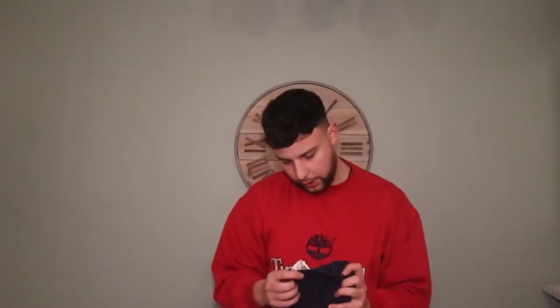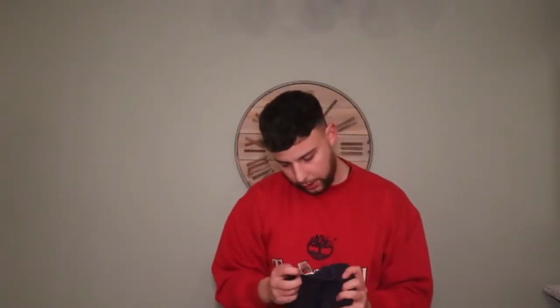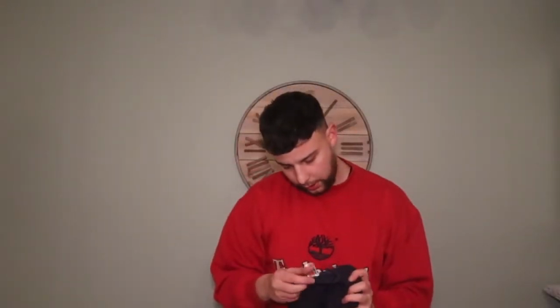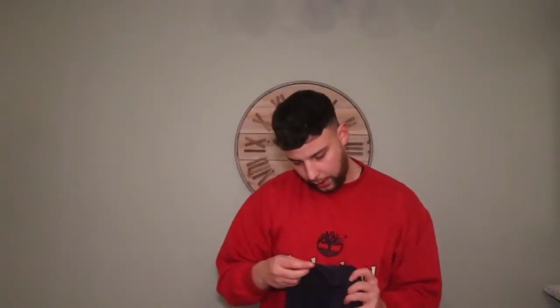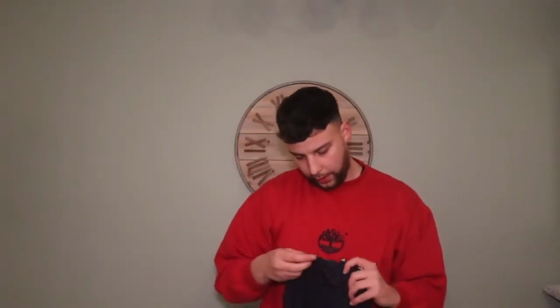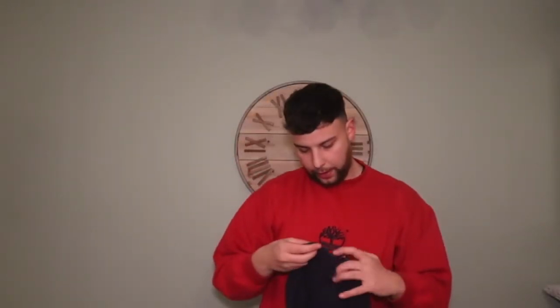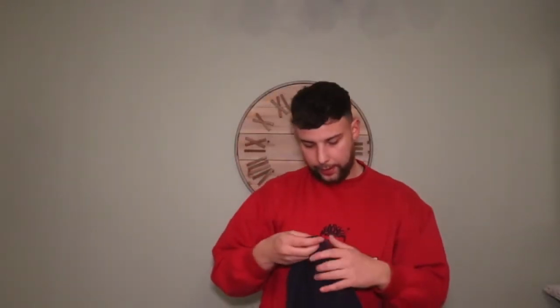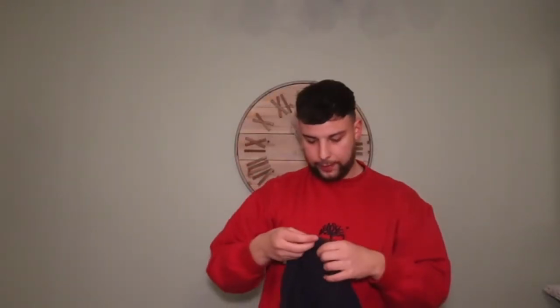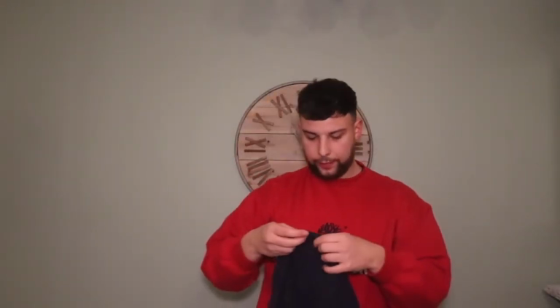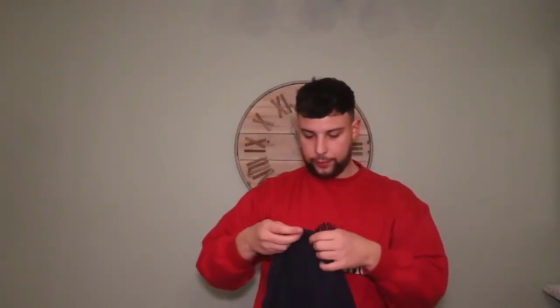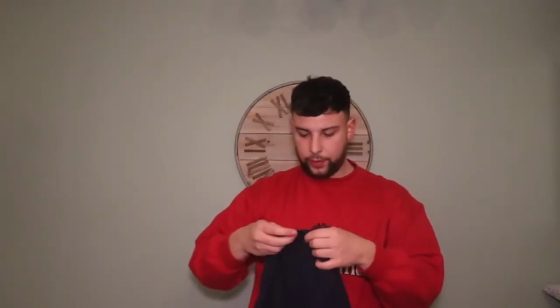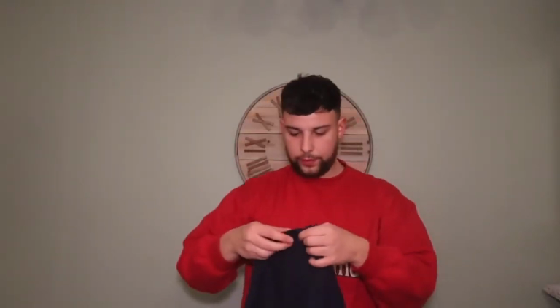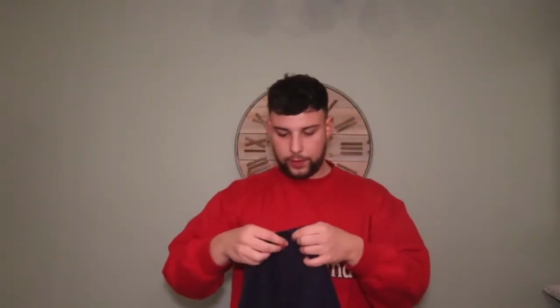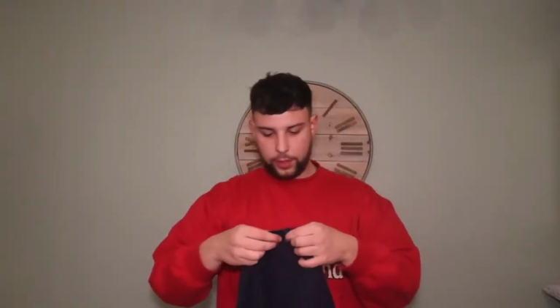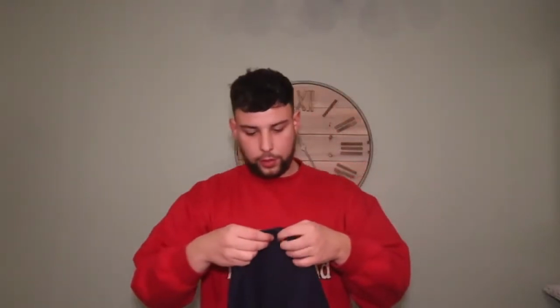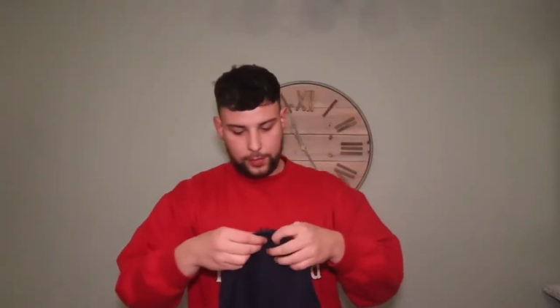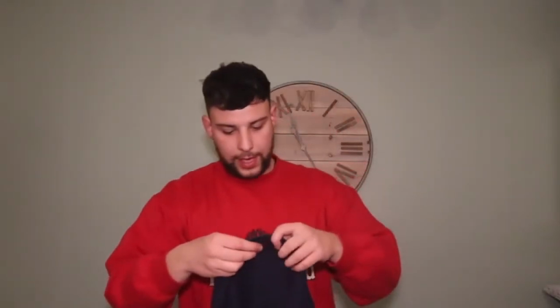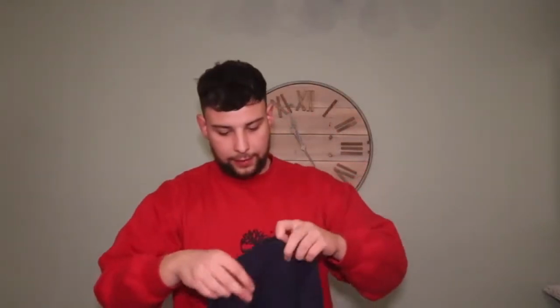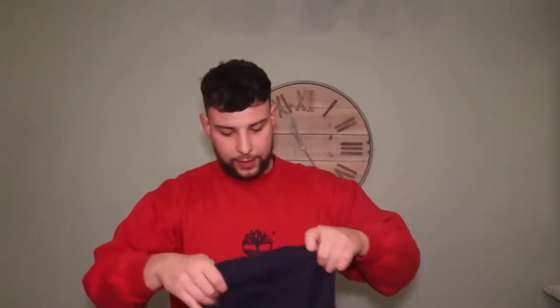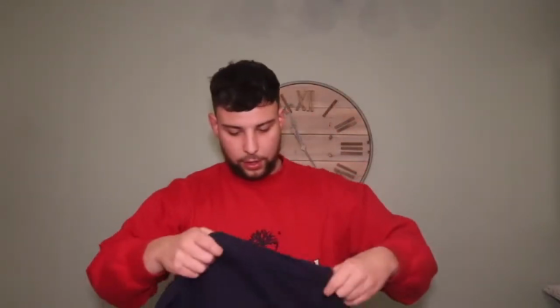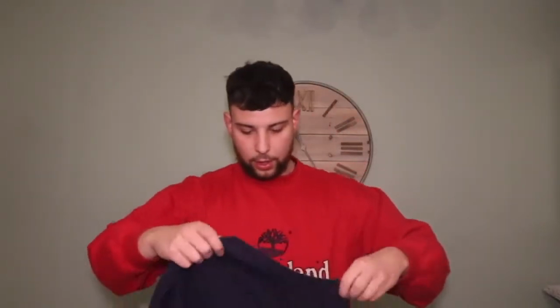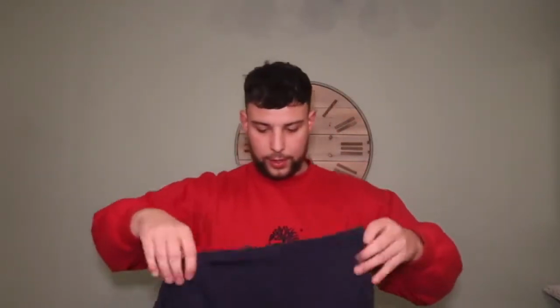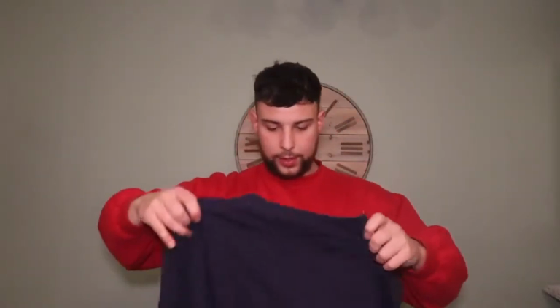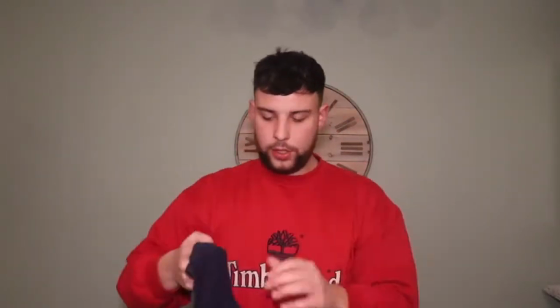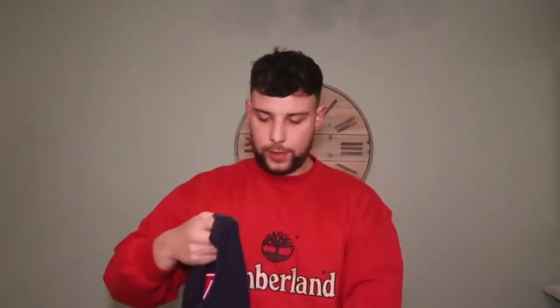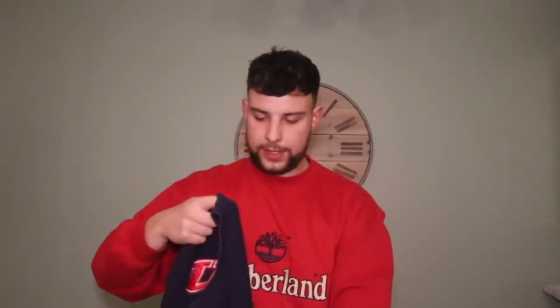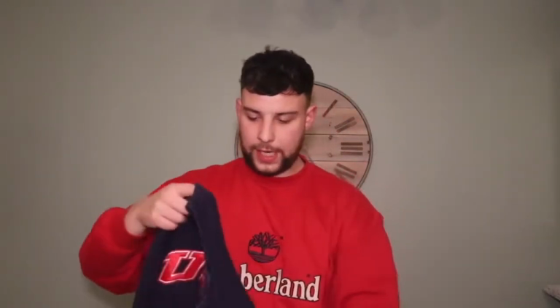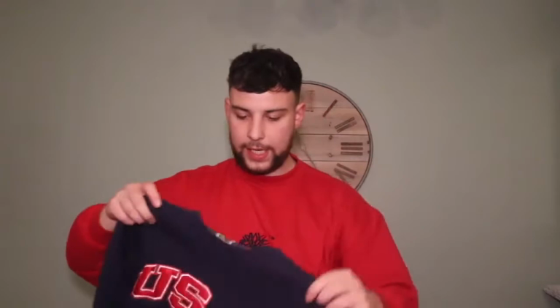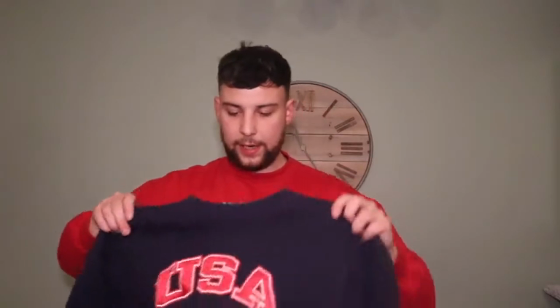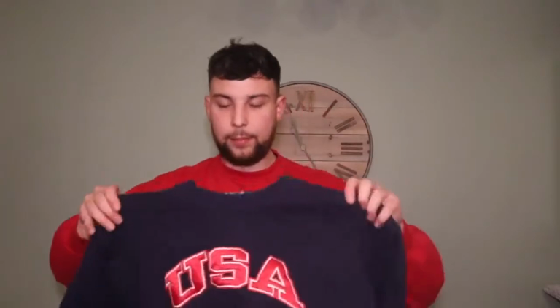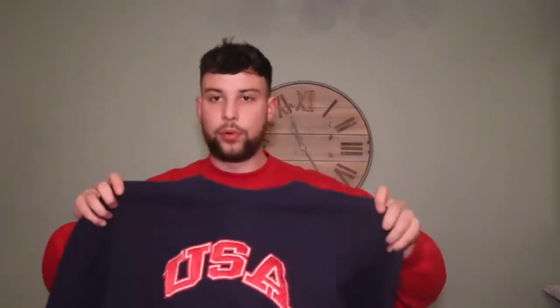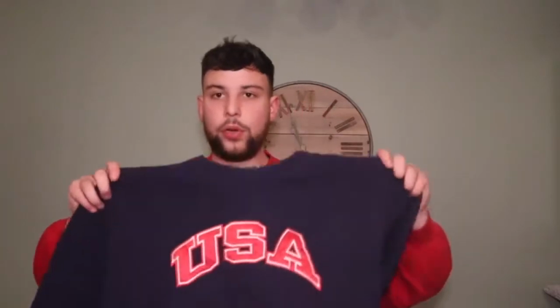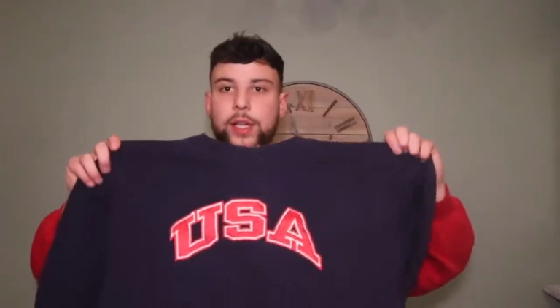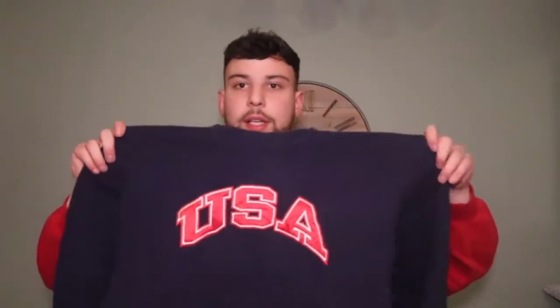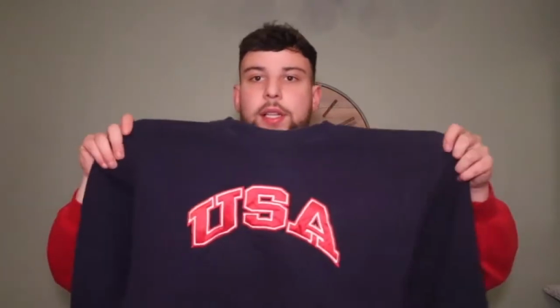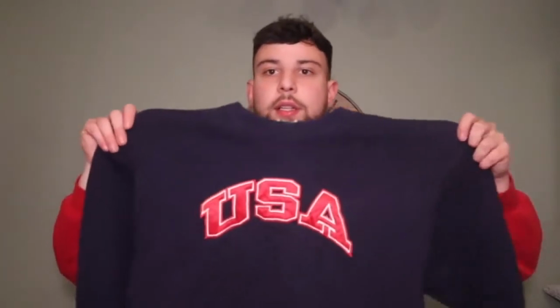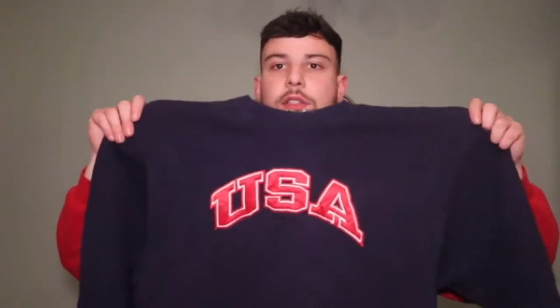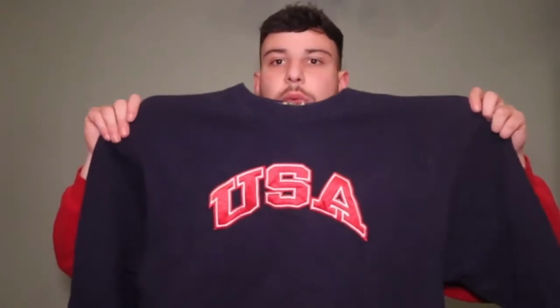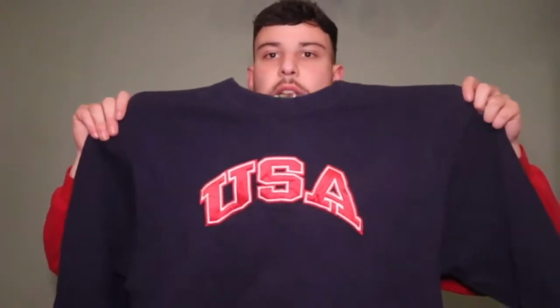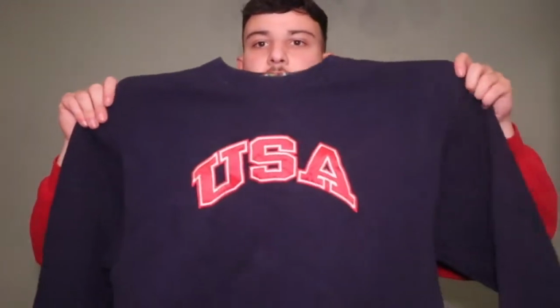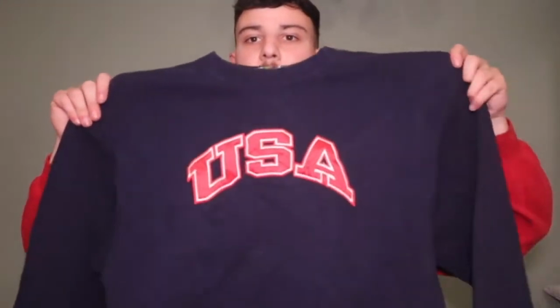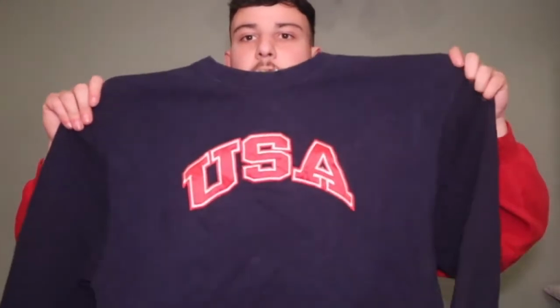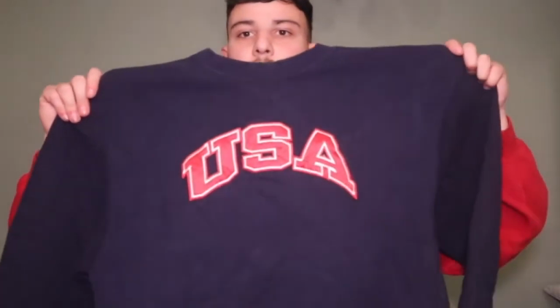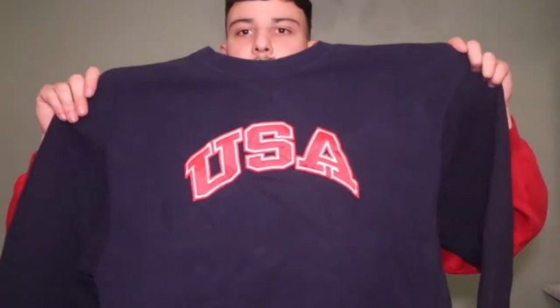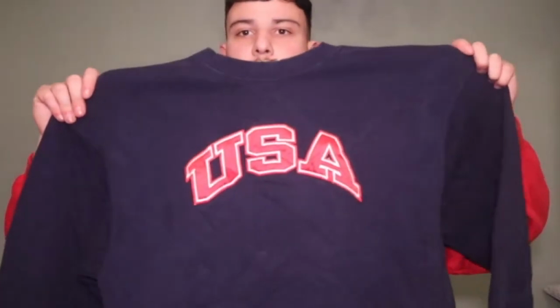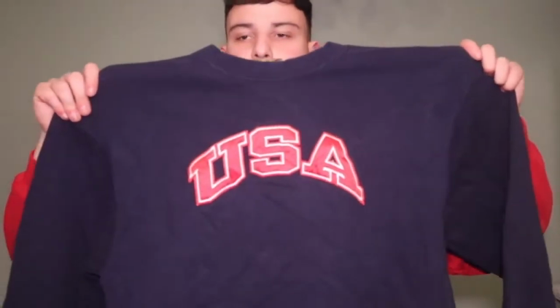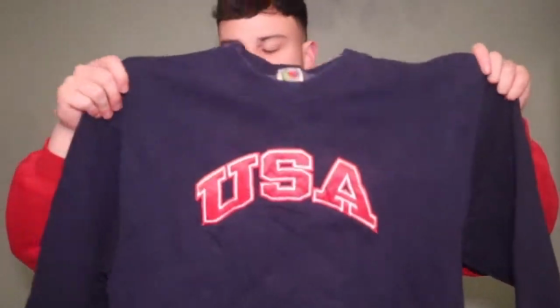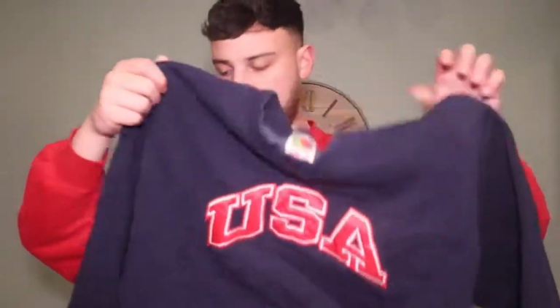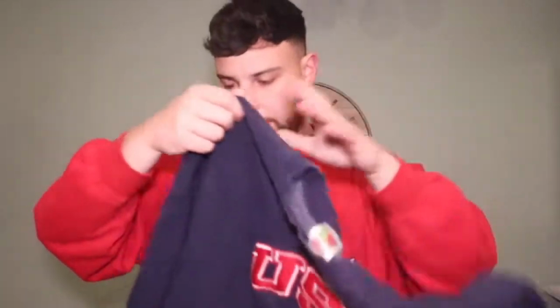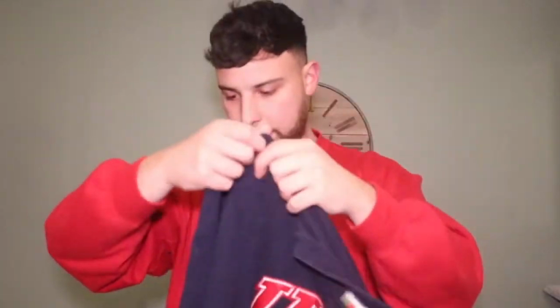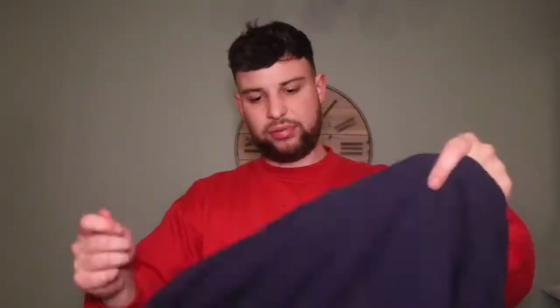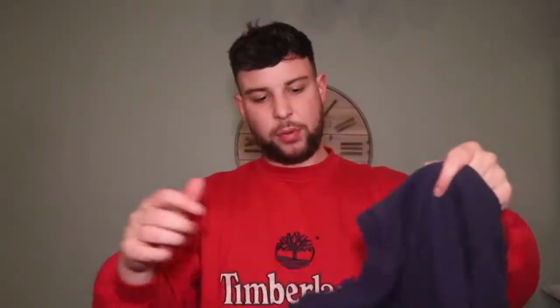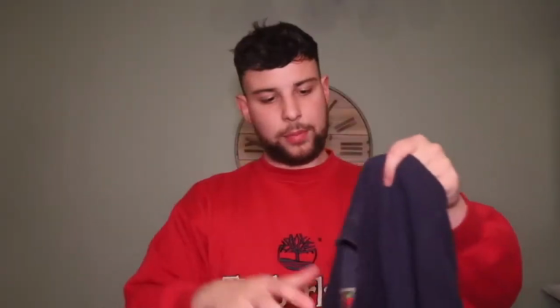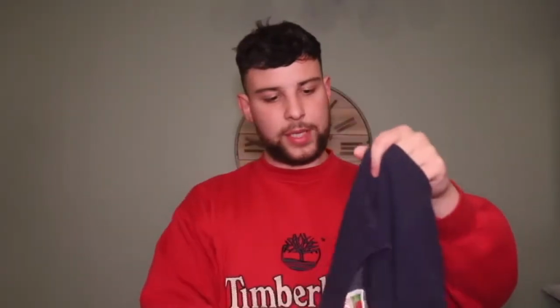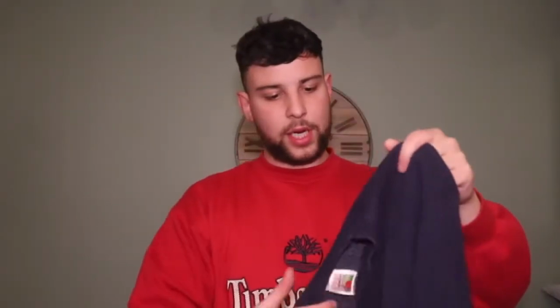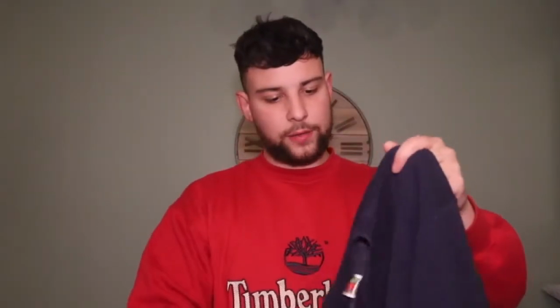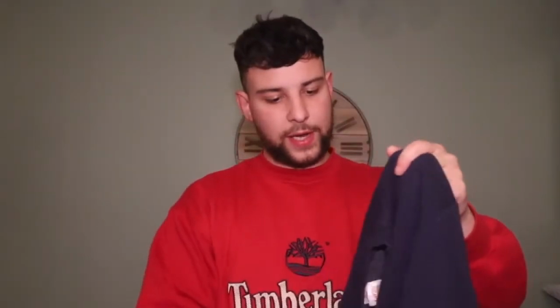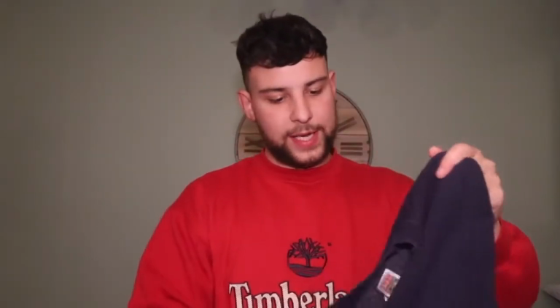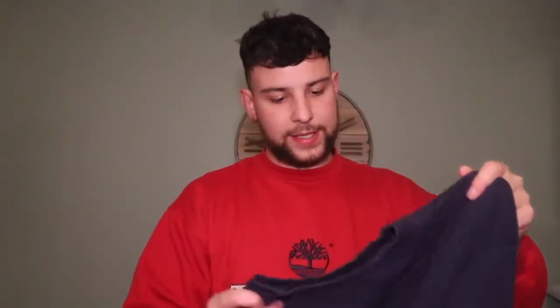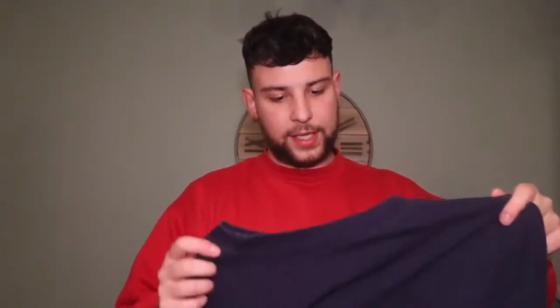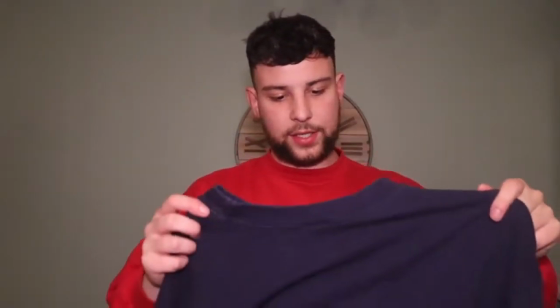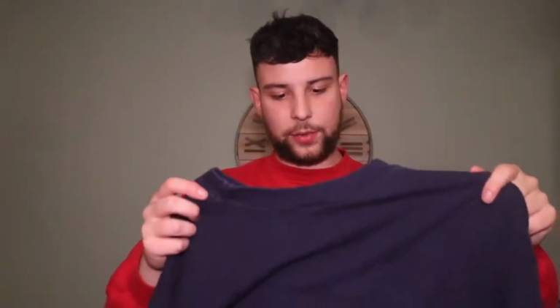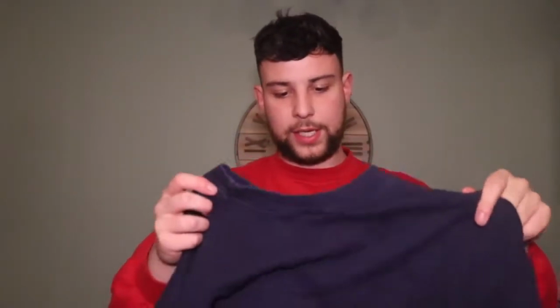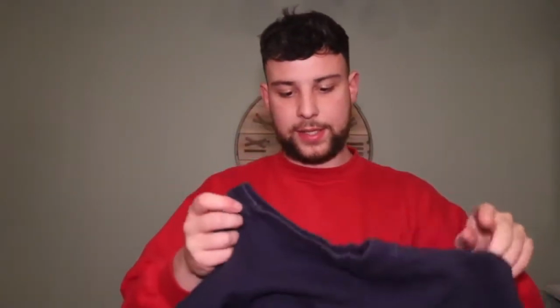Next we've got a Fruit of the Loom heavy cotton USA embroidered sweatshirt — really nice. Probably go for £18 to £20.